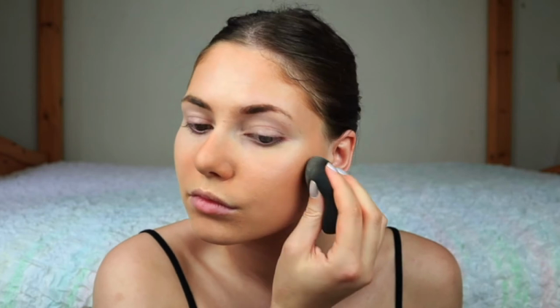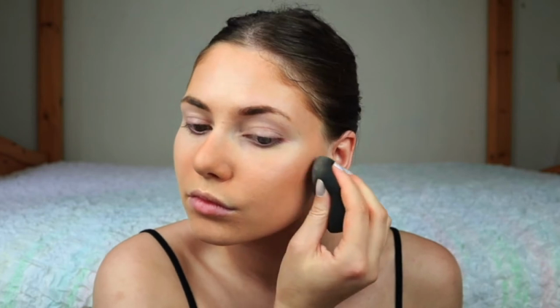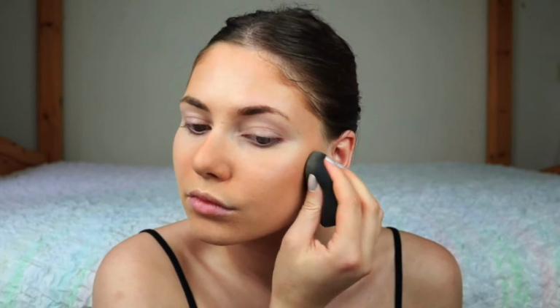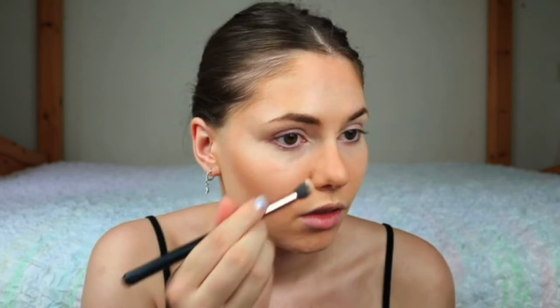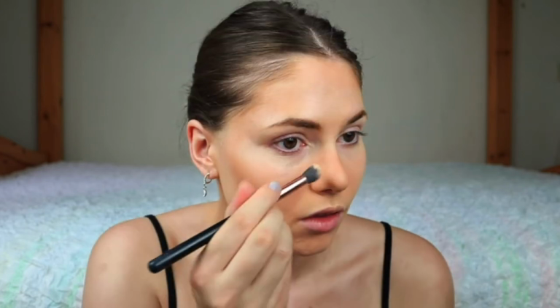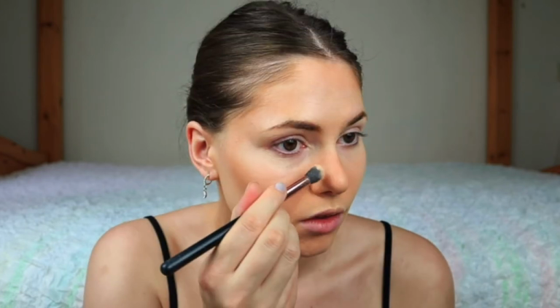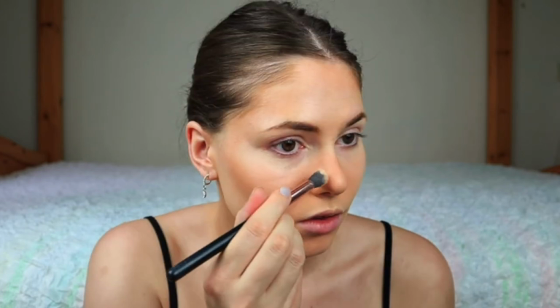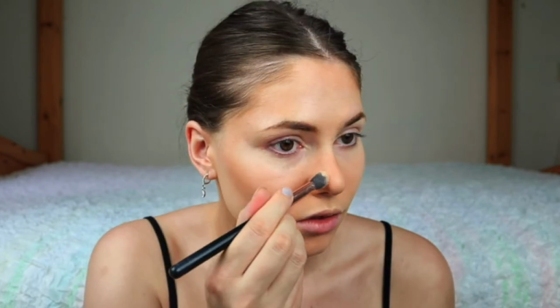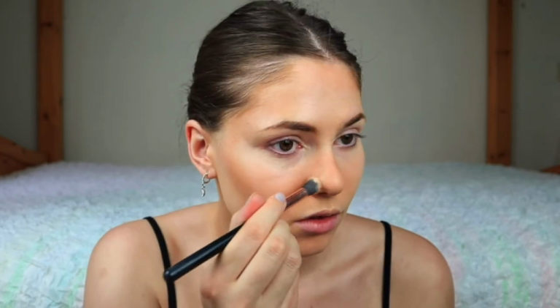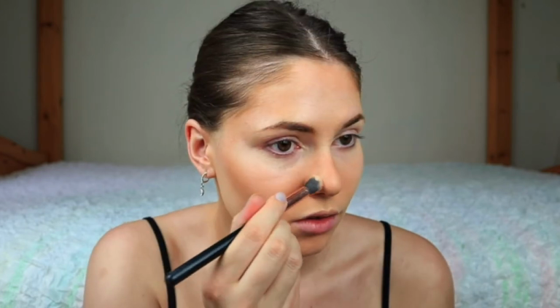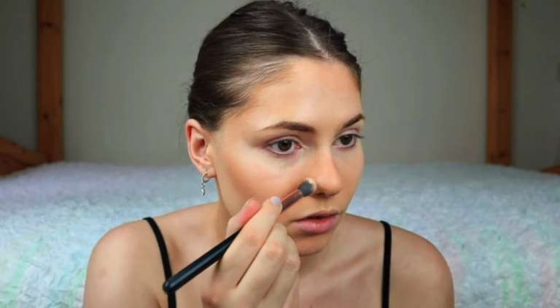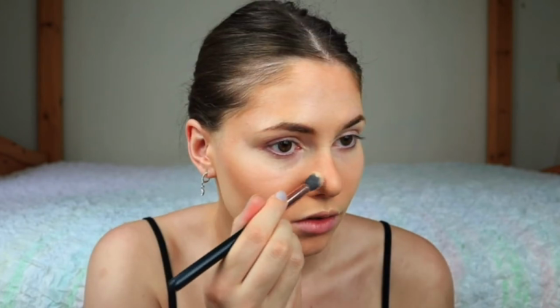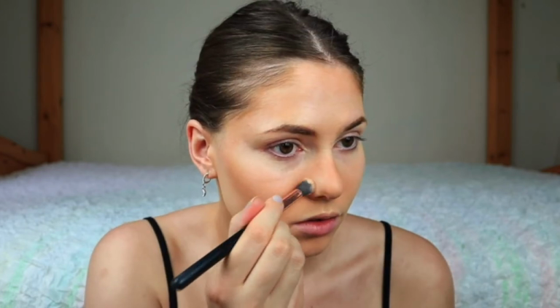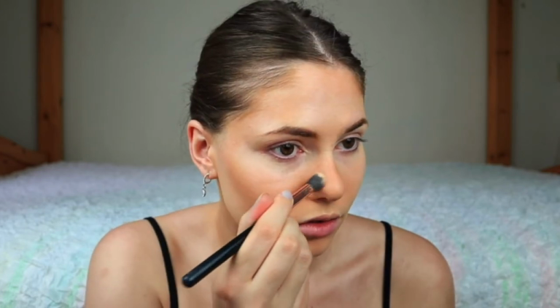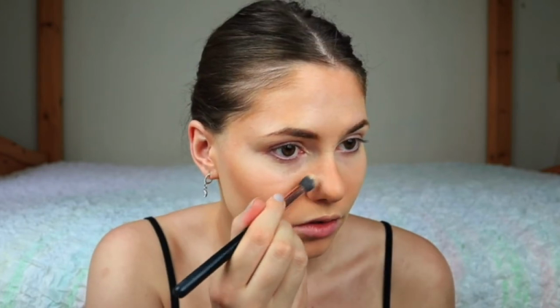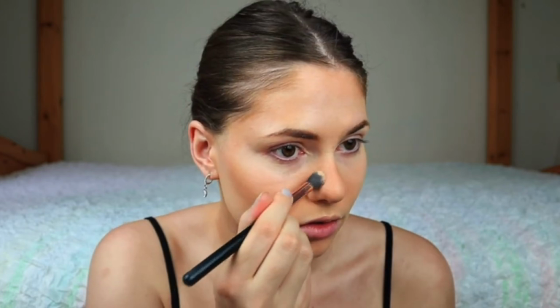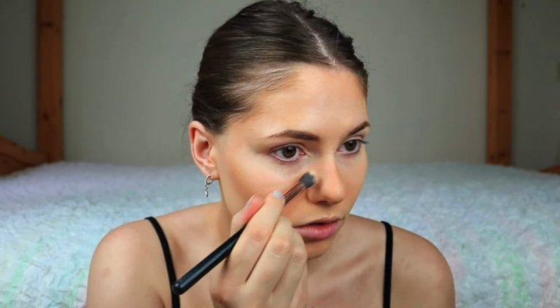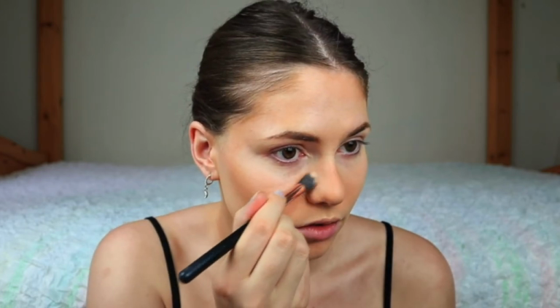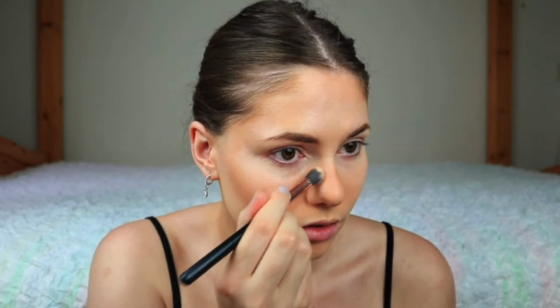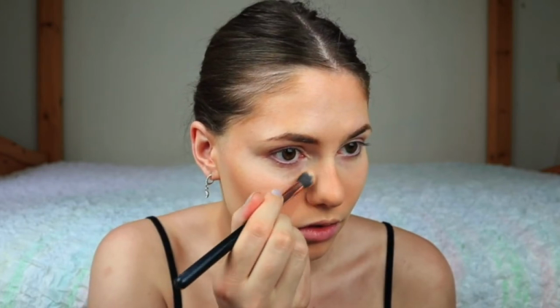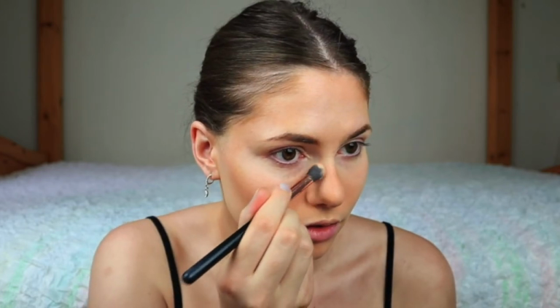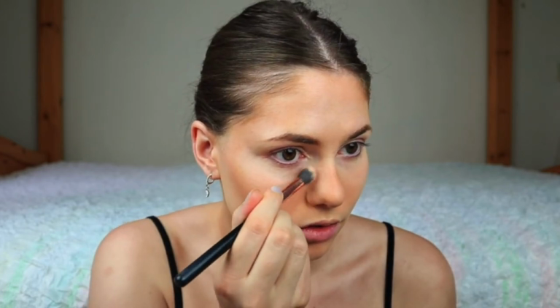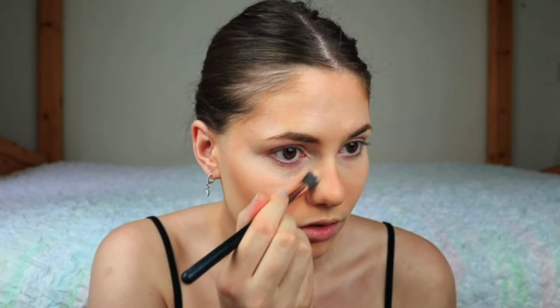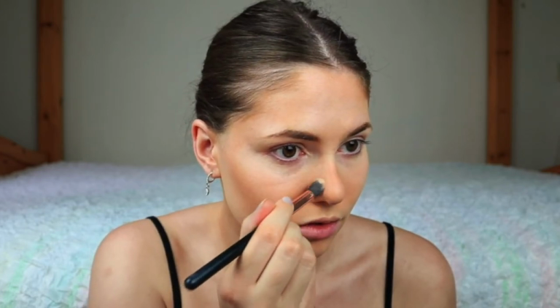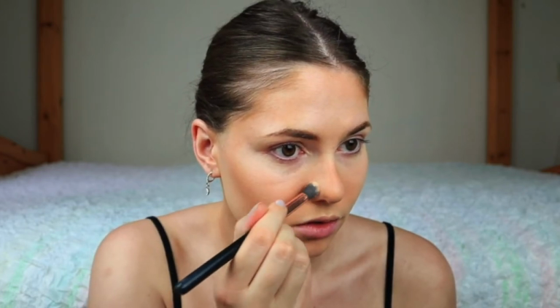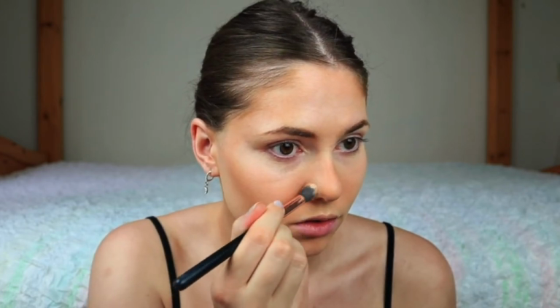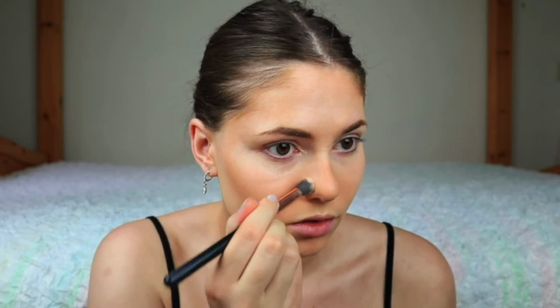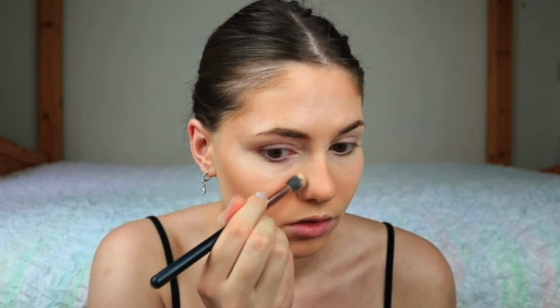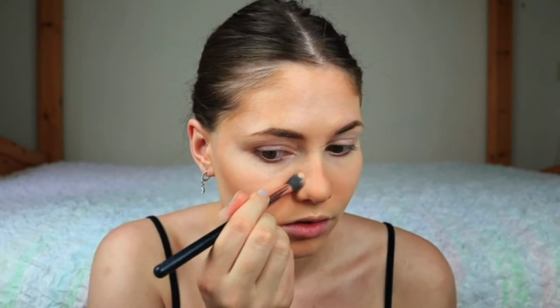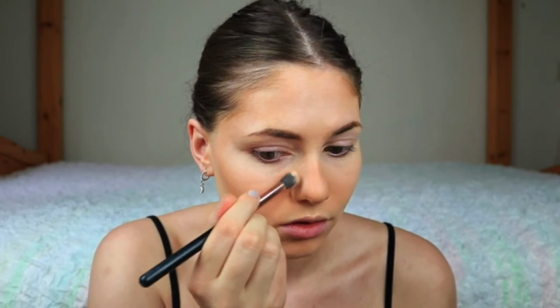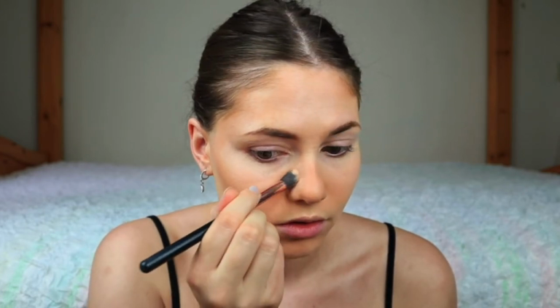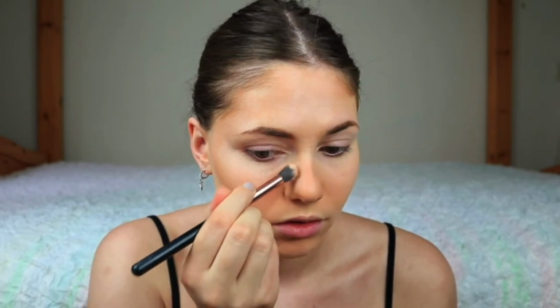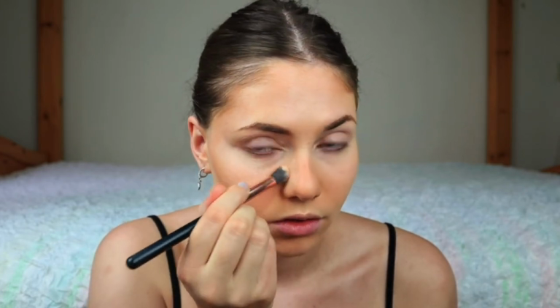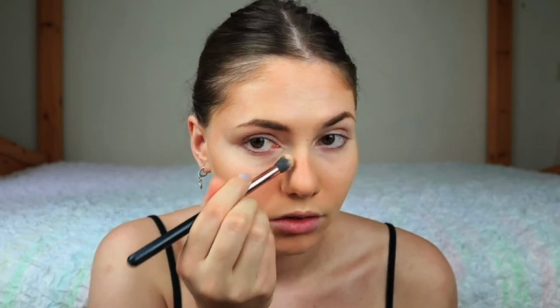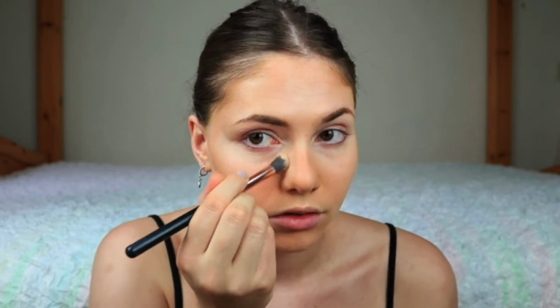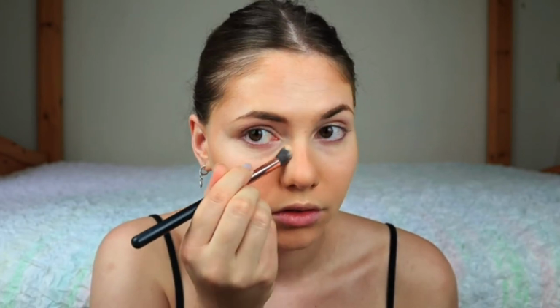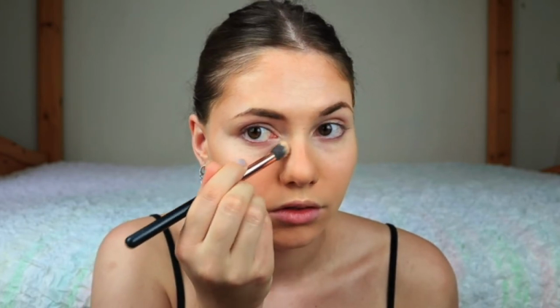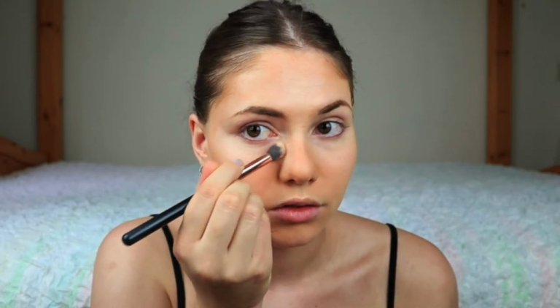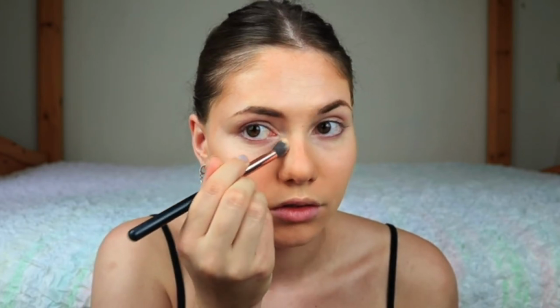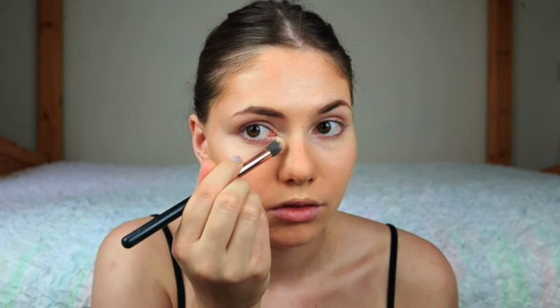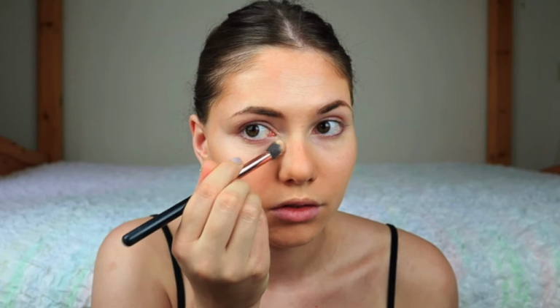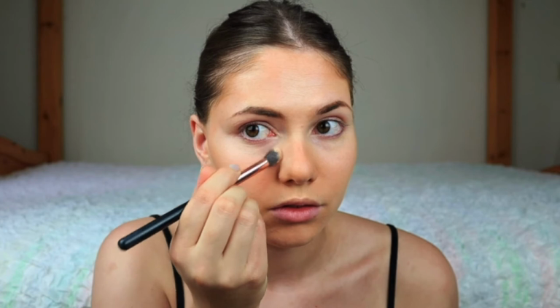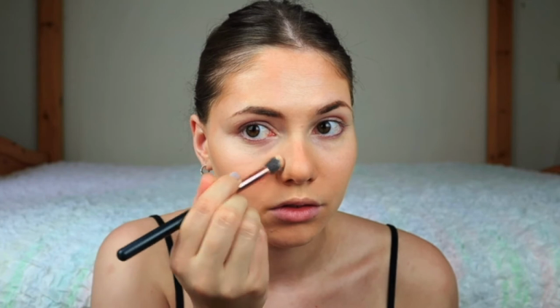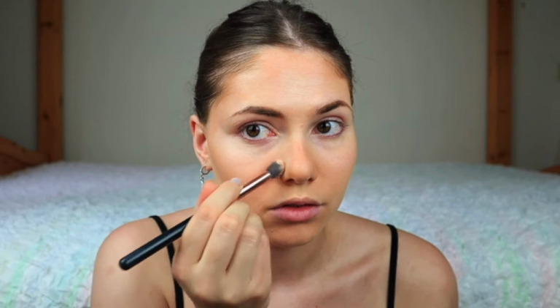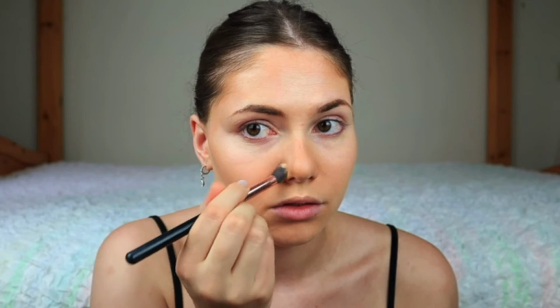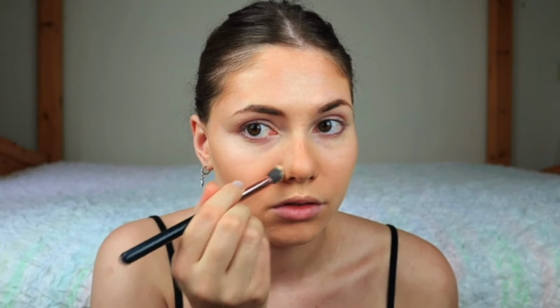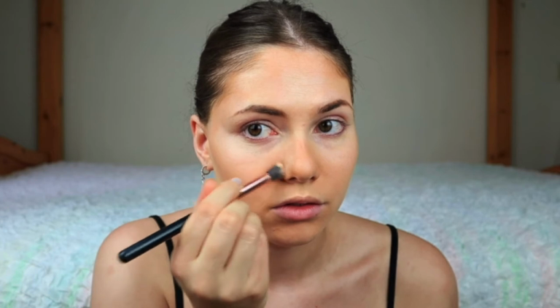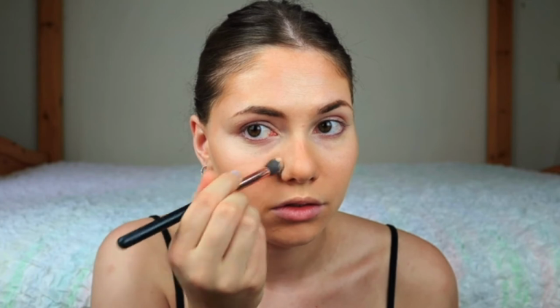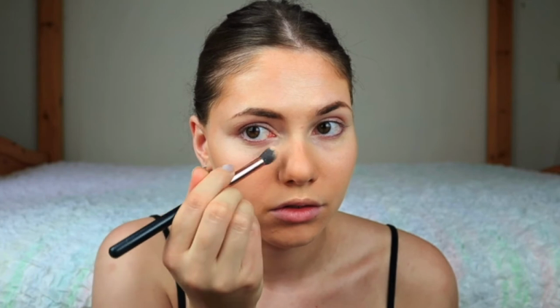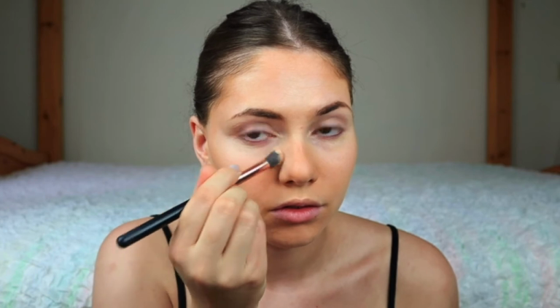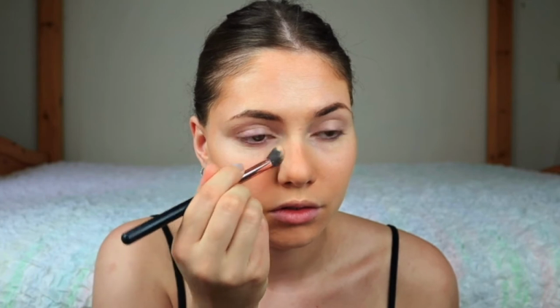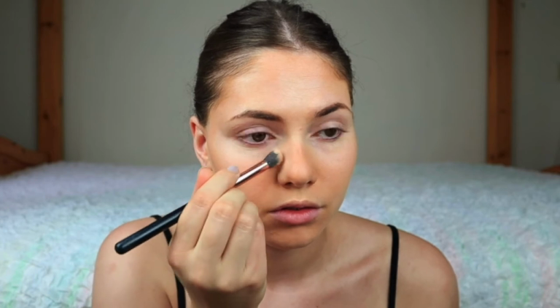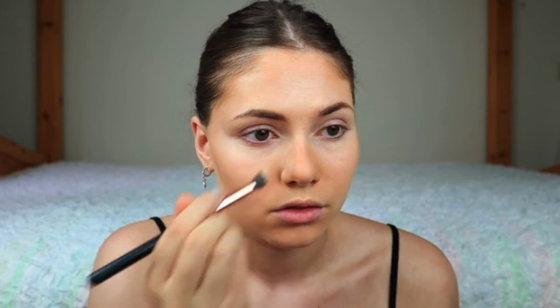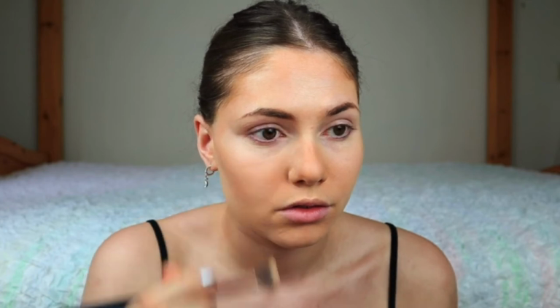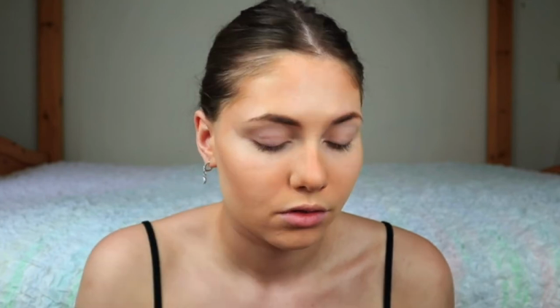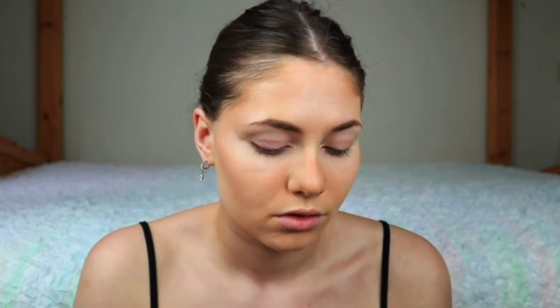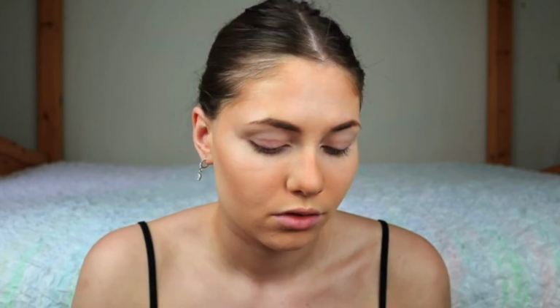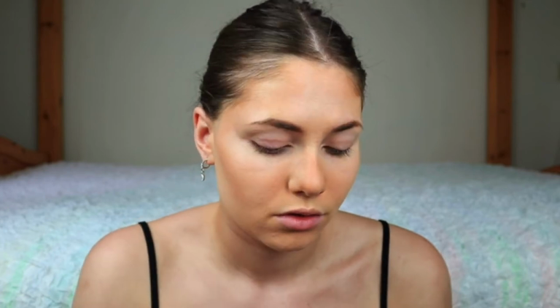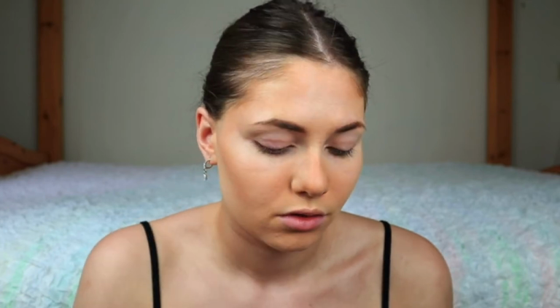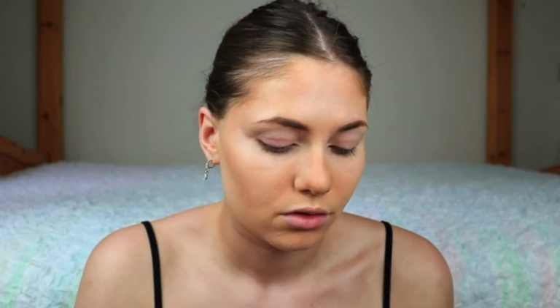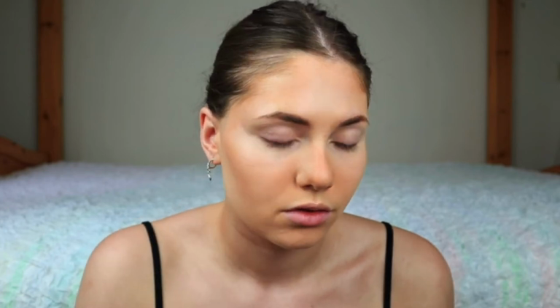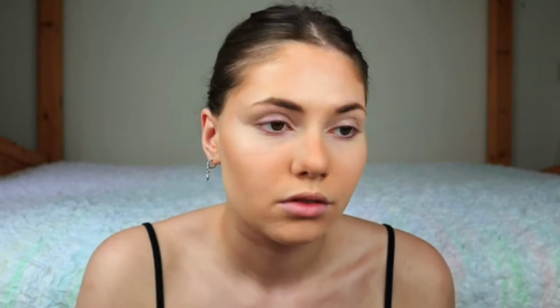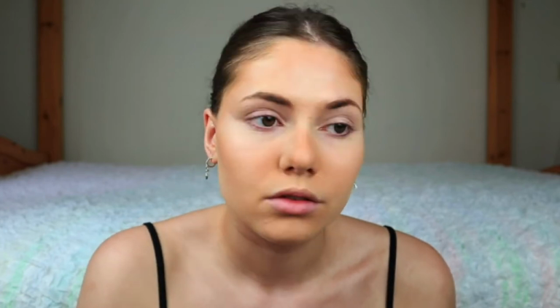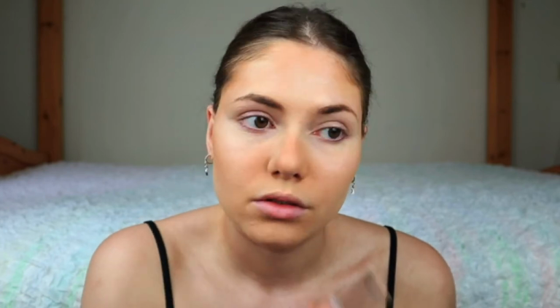I recently saw a video on TikTok from NikkieTutorials and she showed a really easy technique to contour your nose, so that's what I'm doing now.